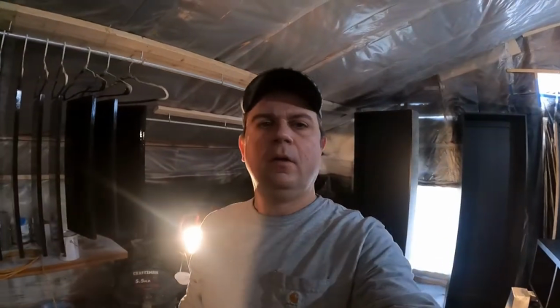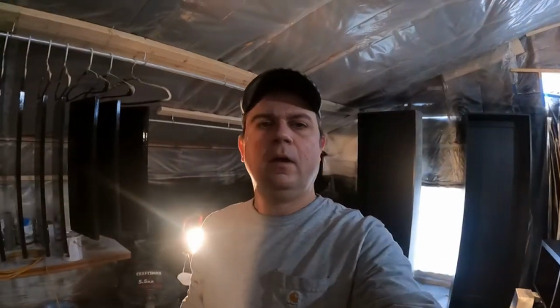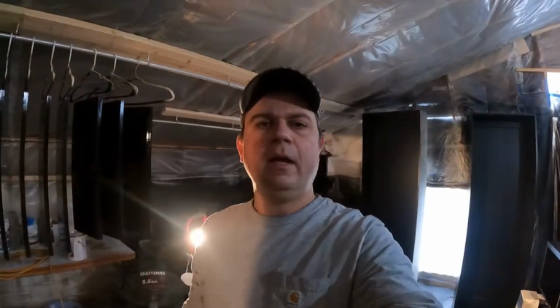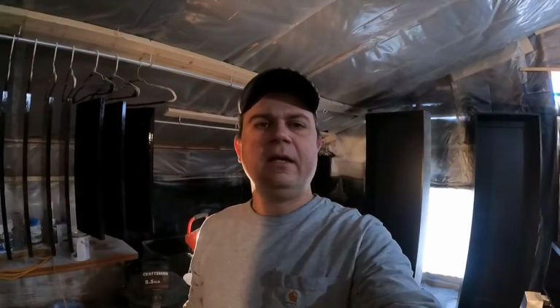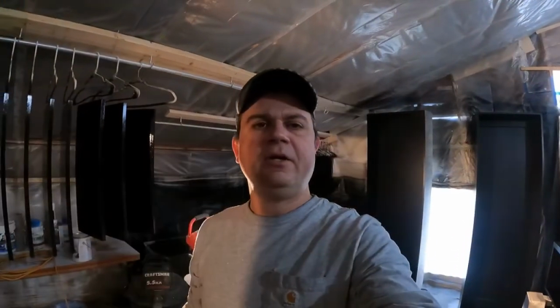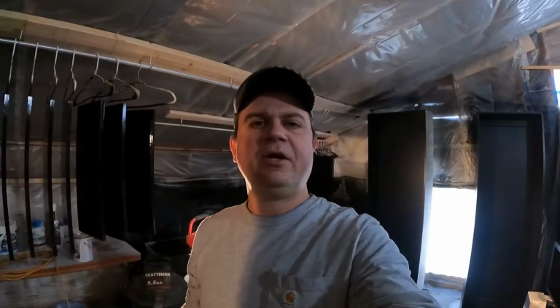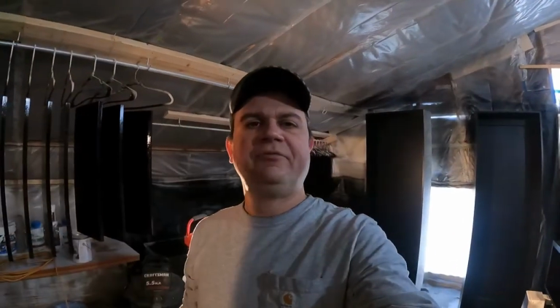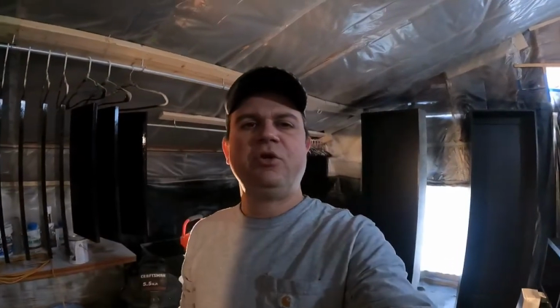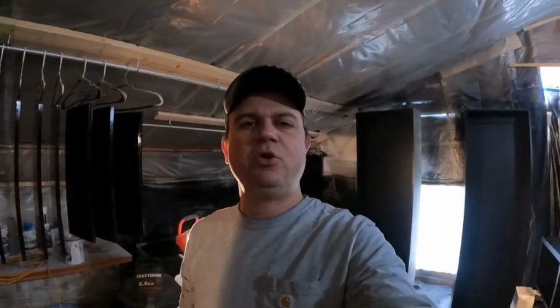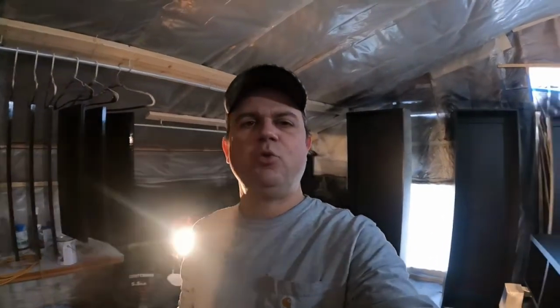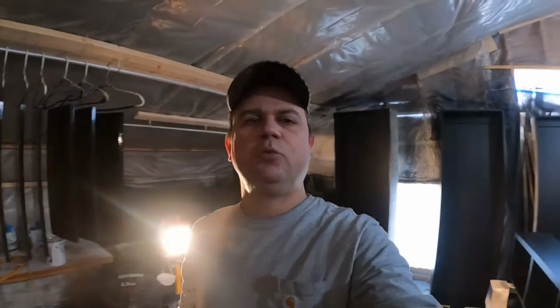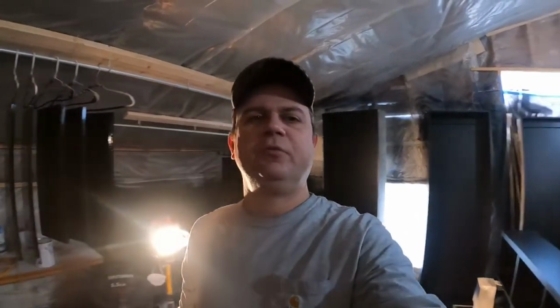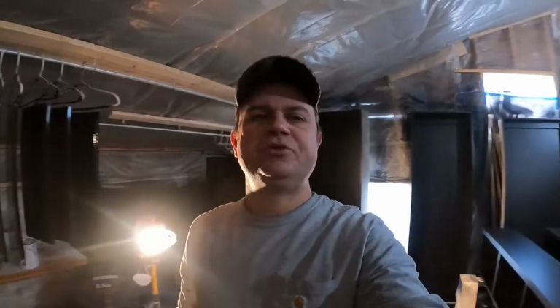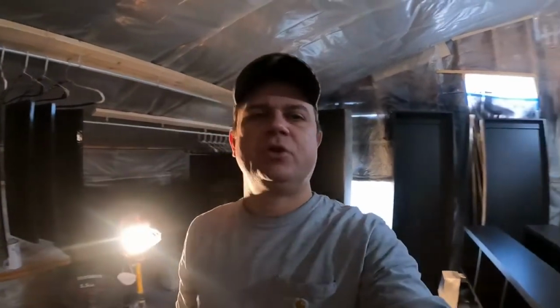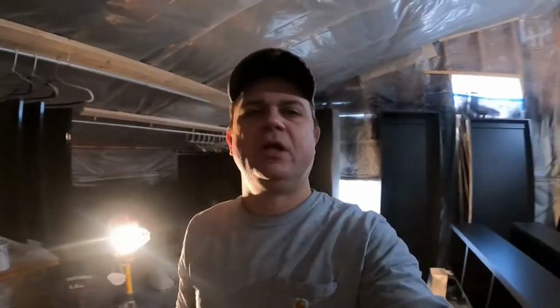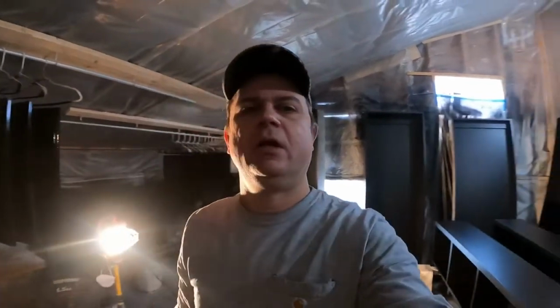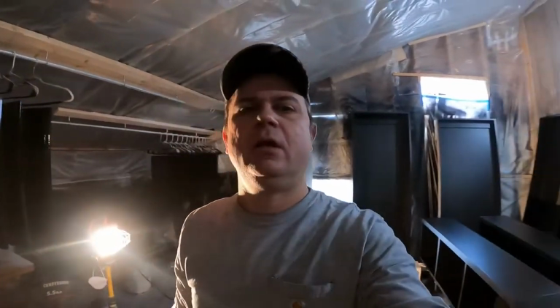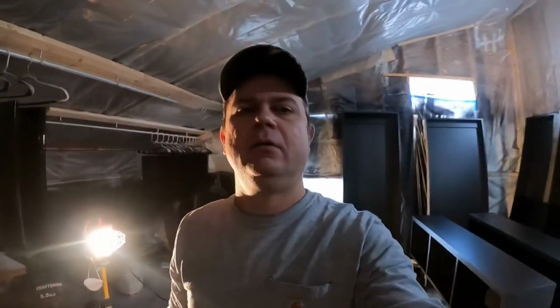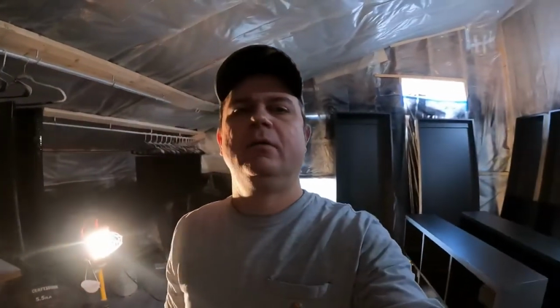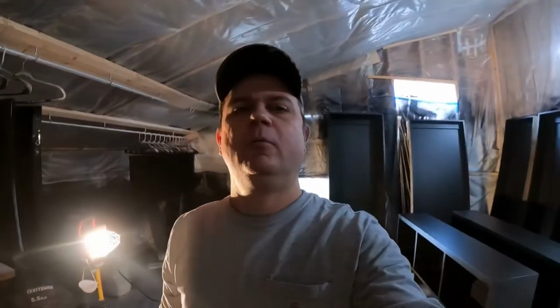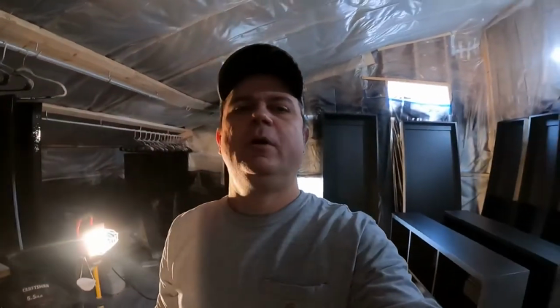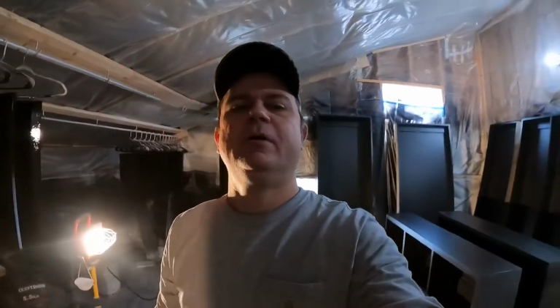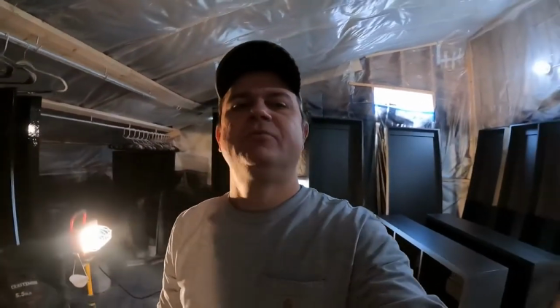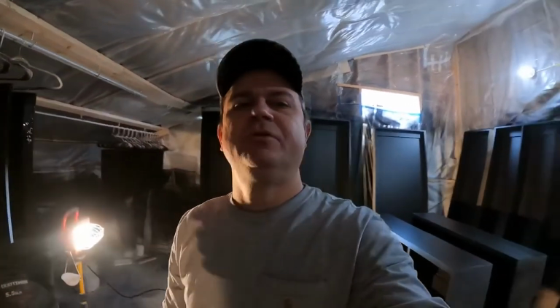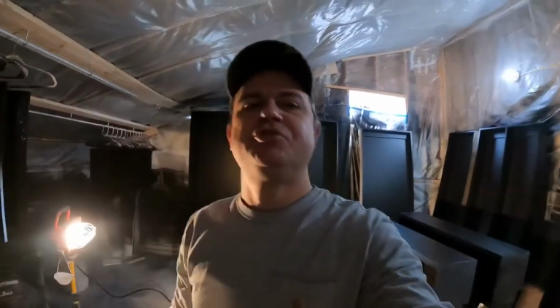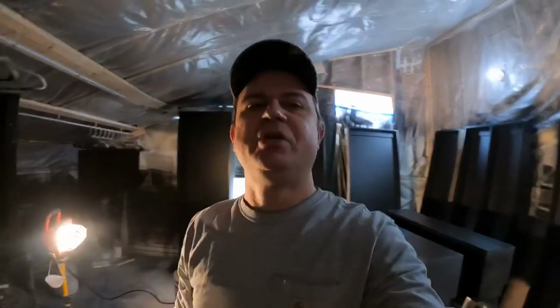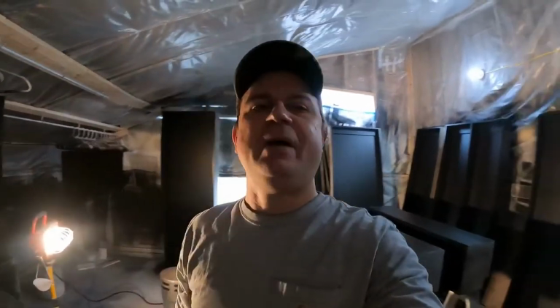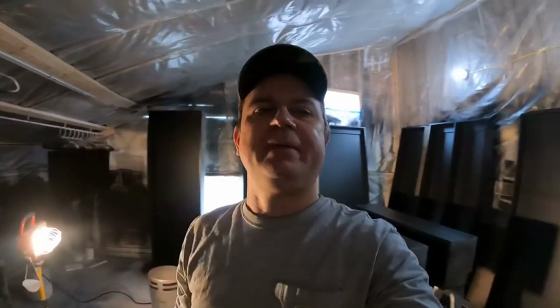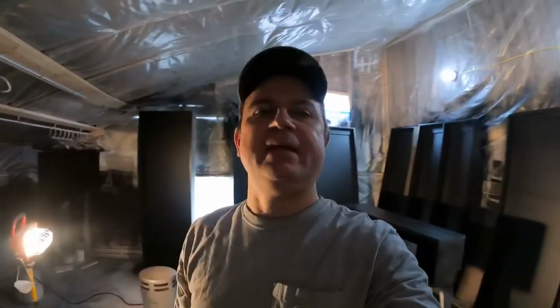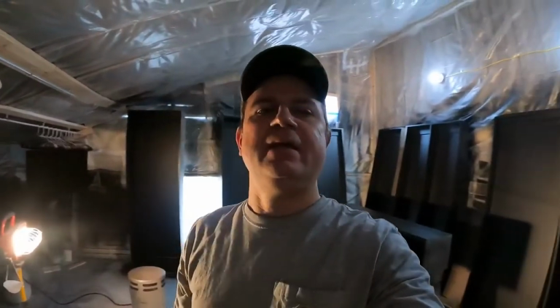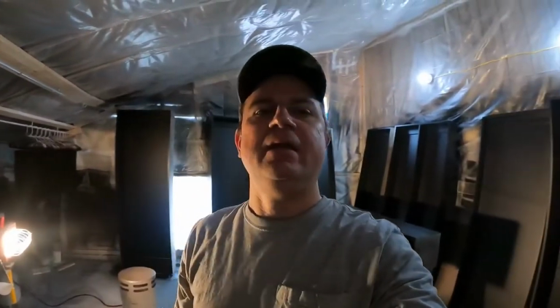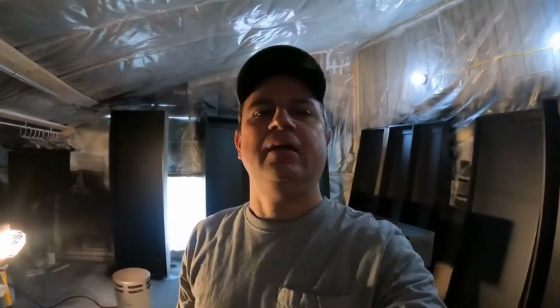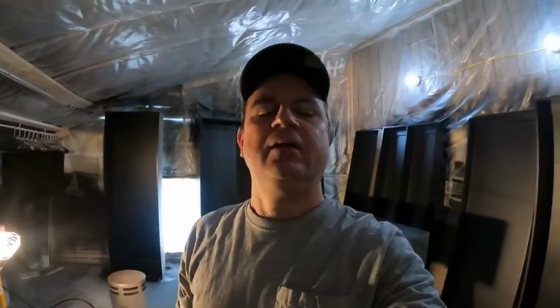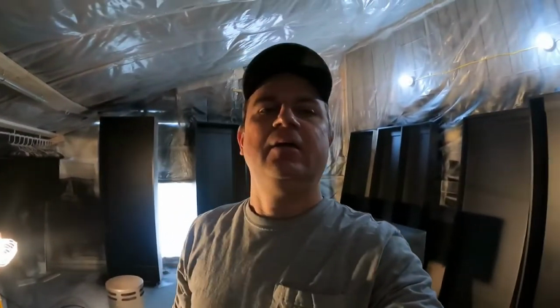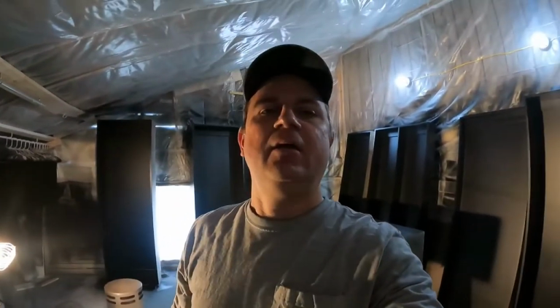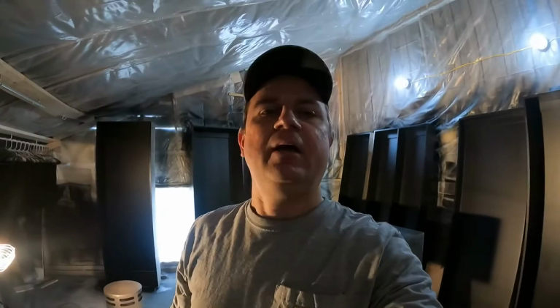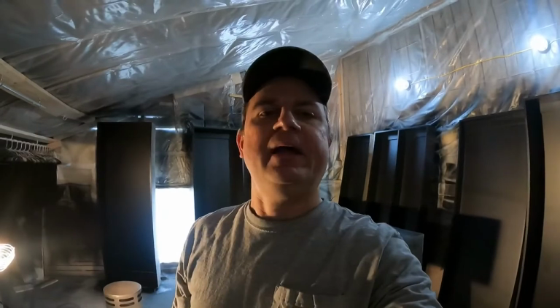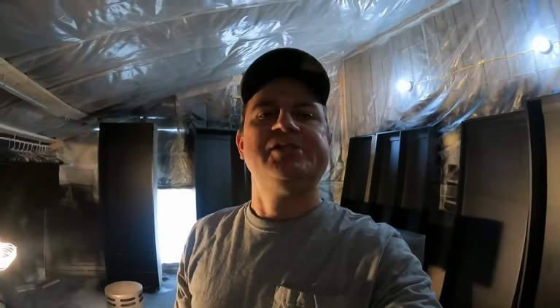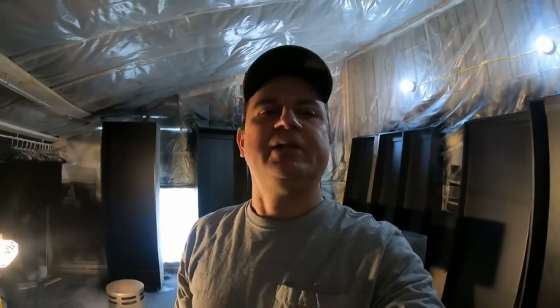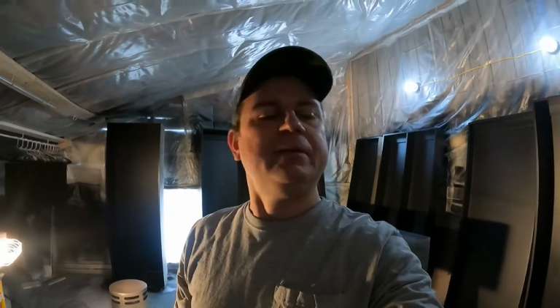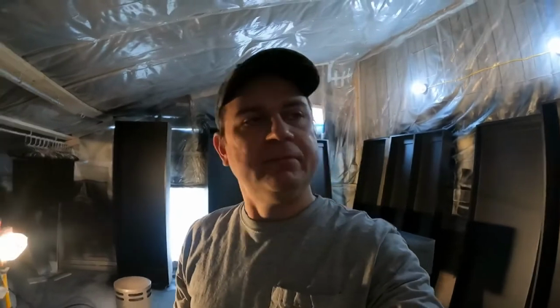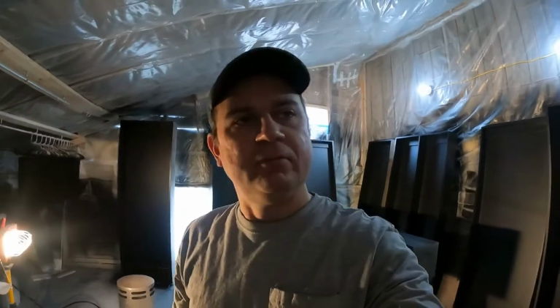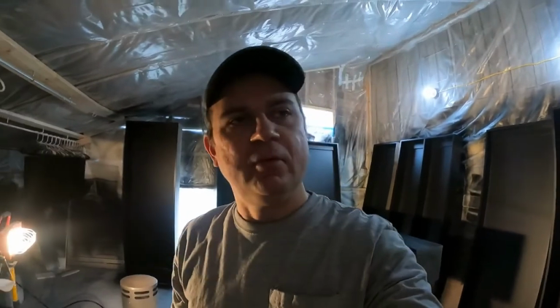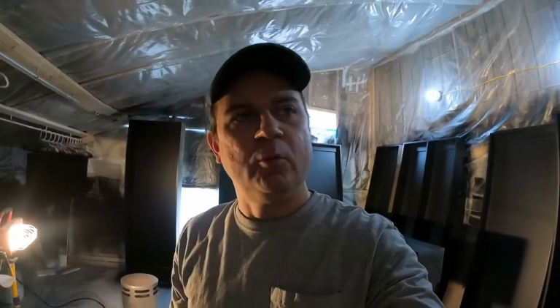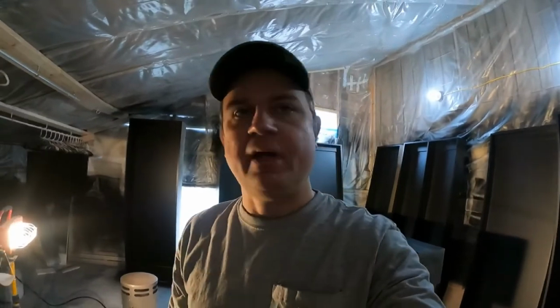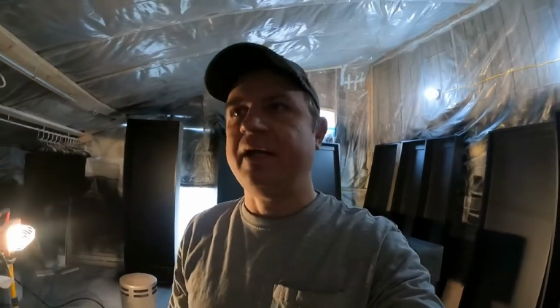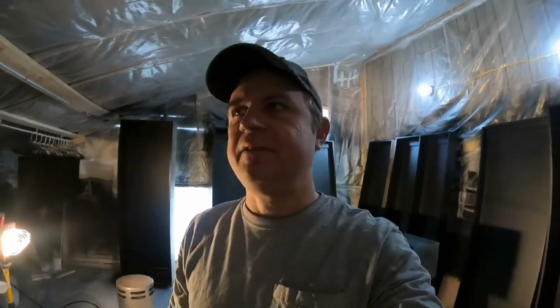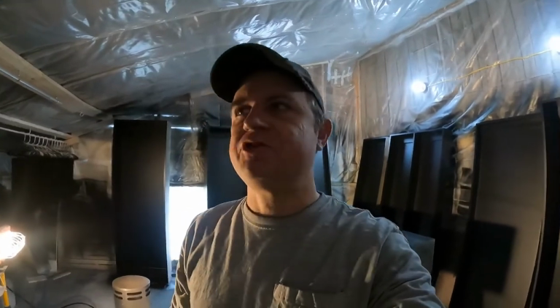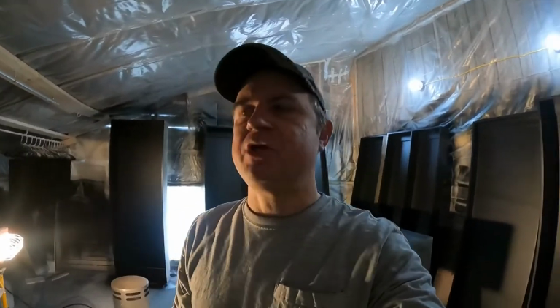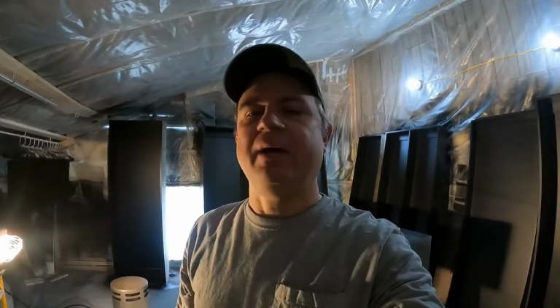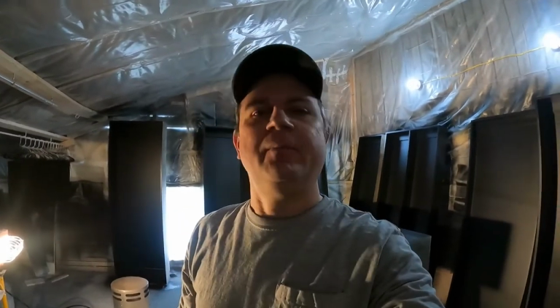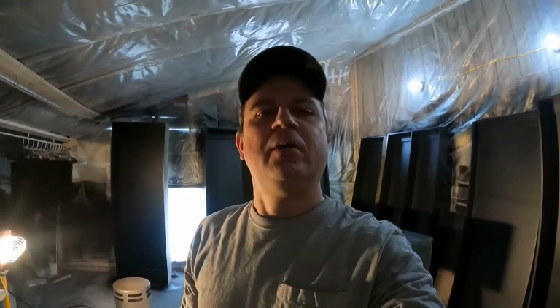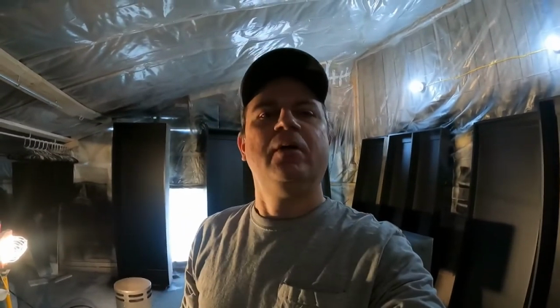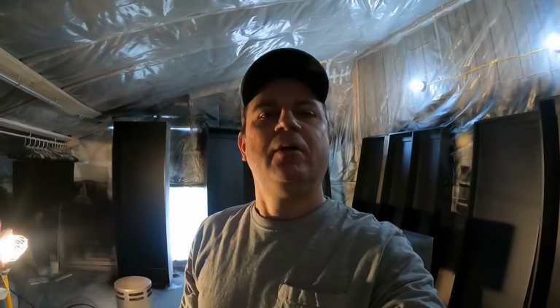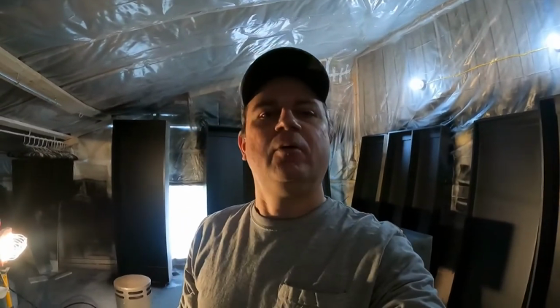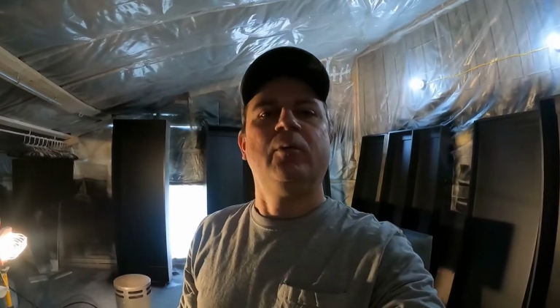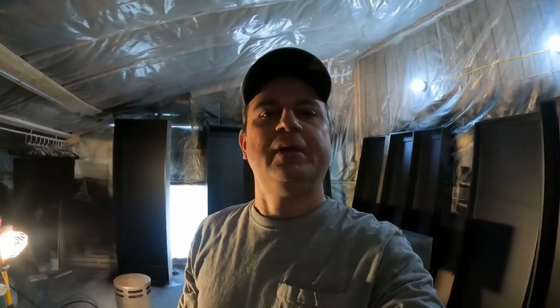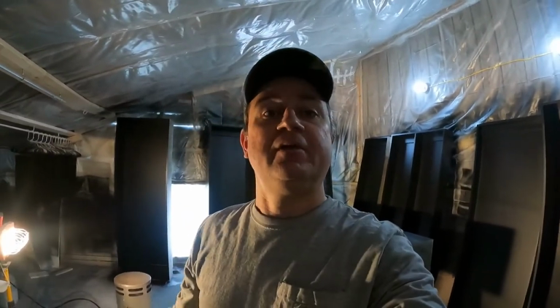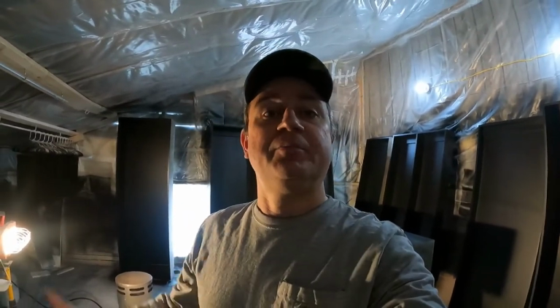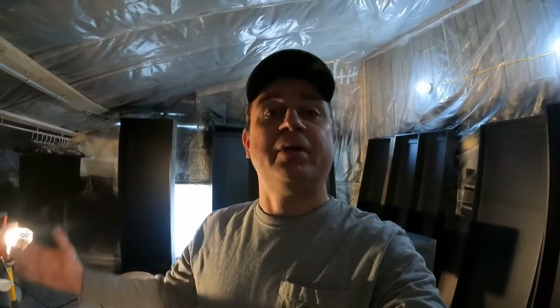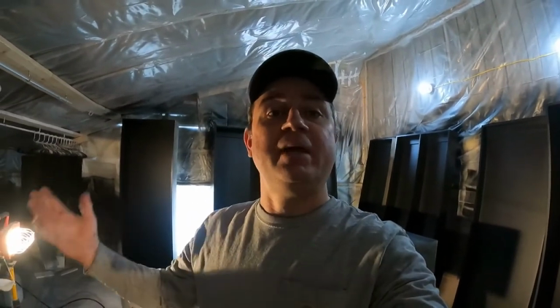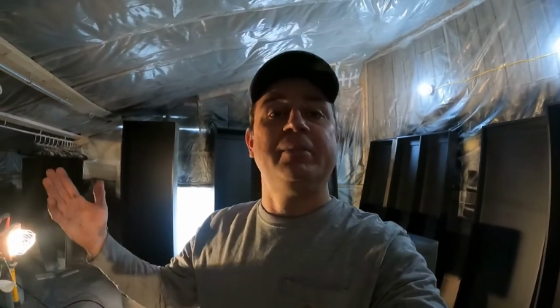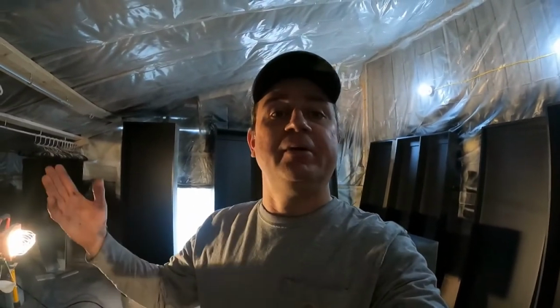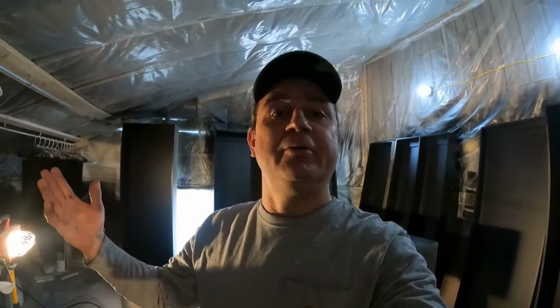Hey, good afternoon. Richard here. Welcome to the shop again. Actually, we're not in the shop — we're in the spray booth.